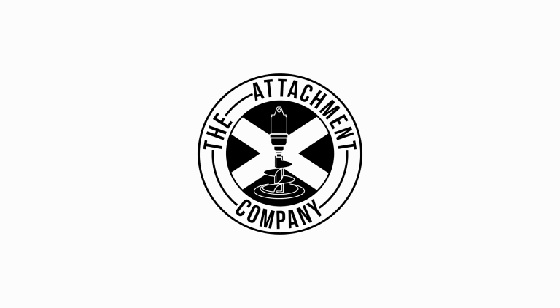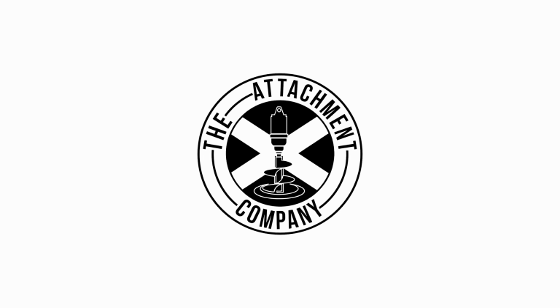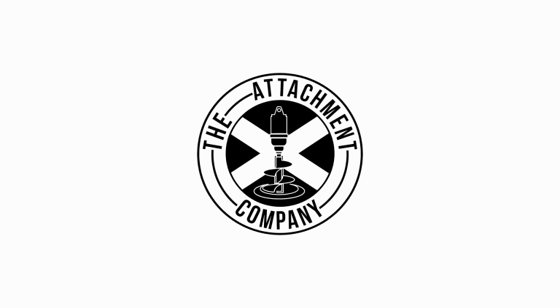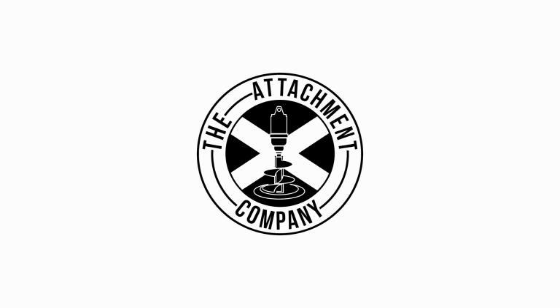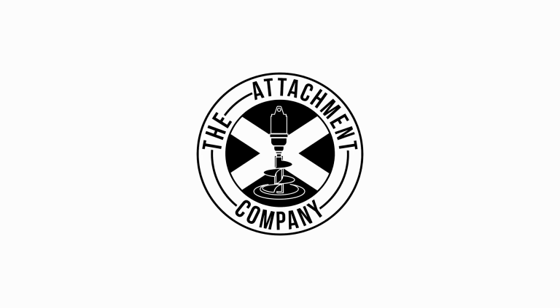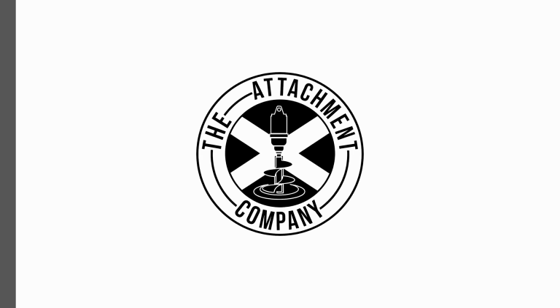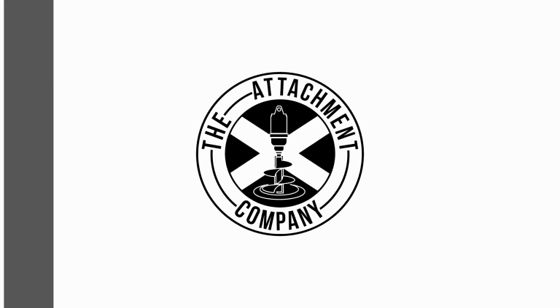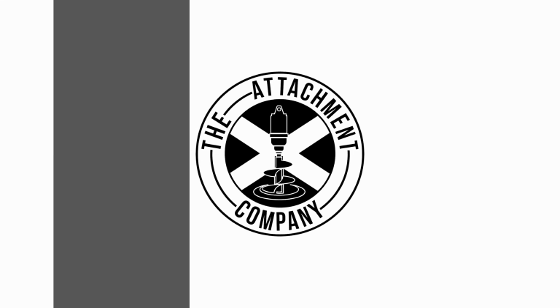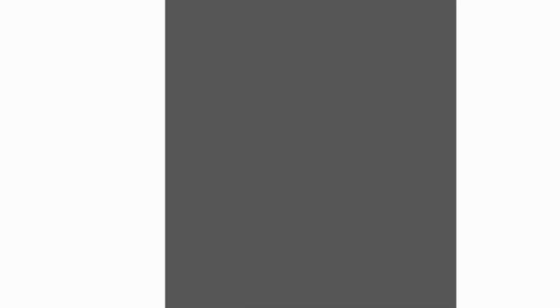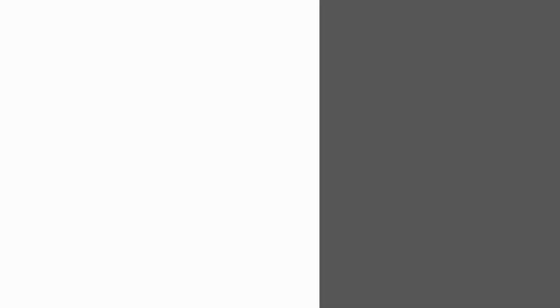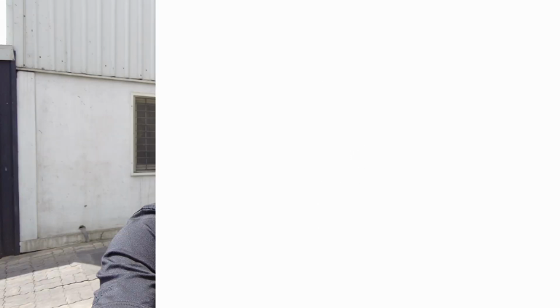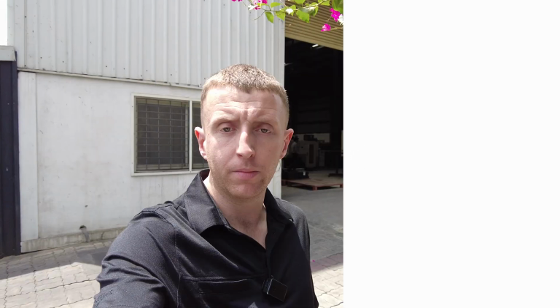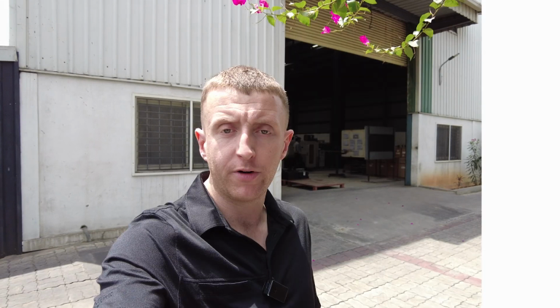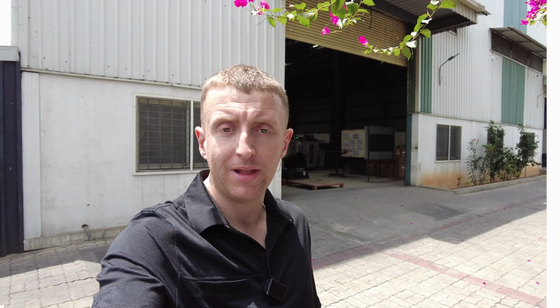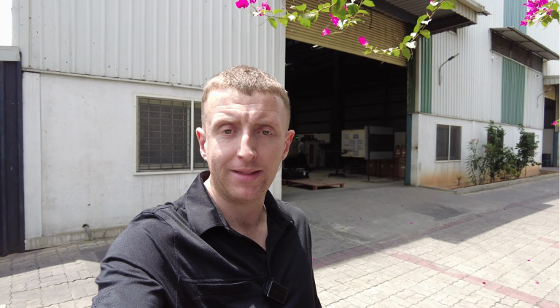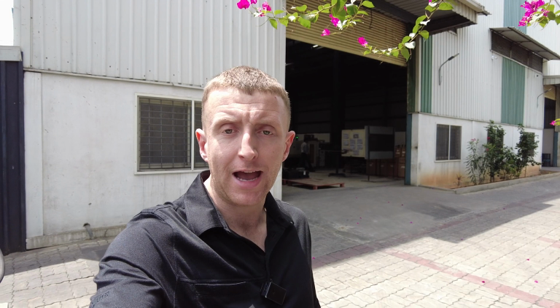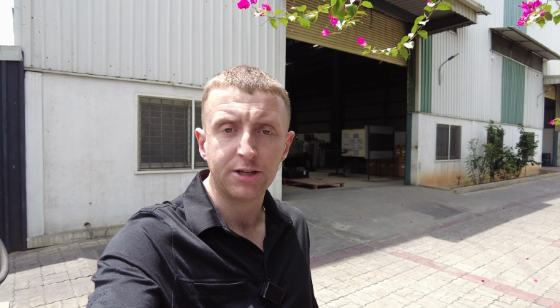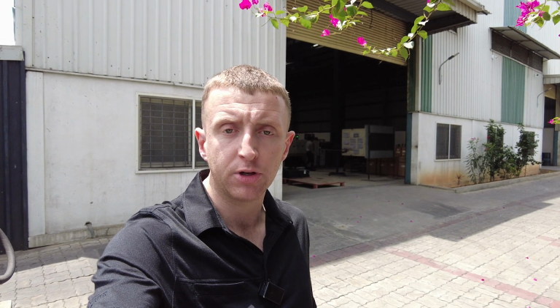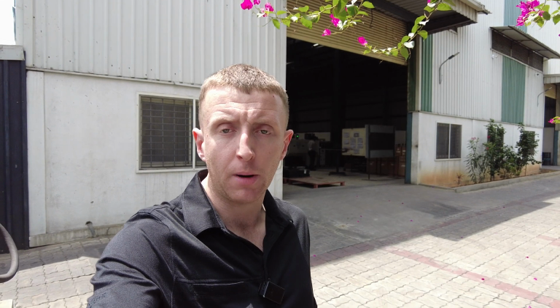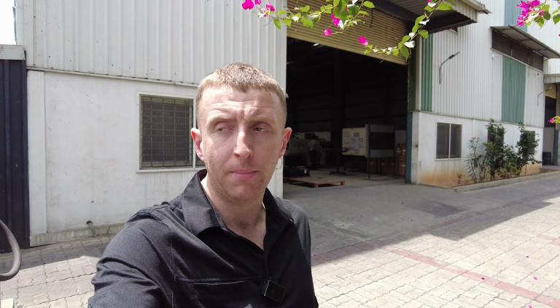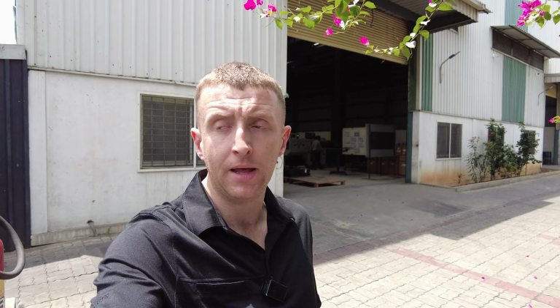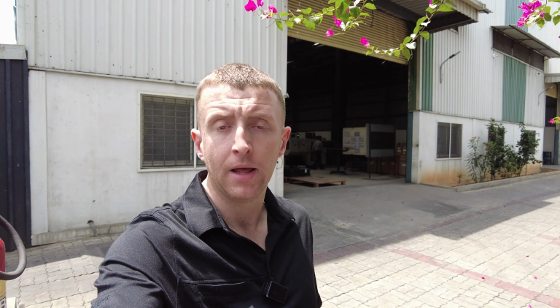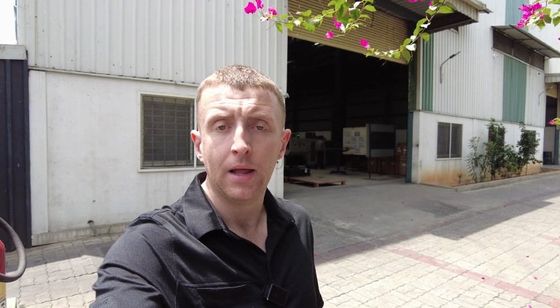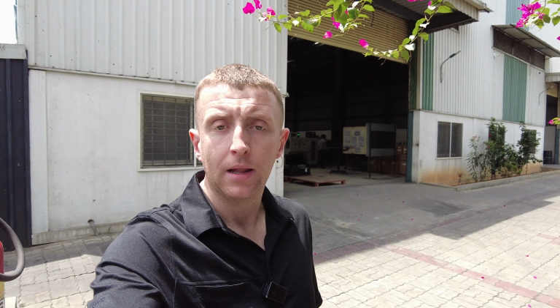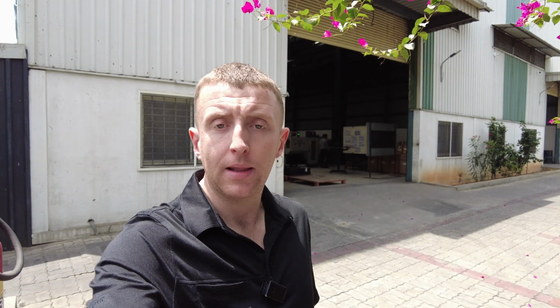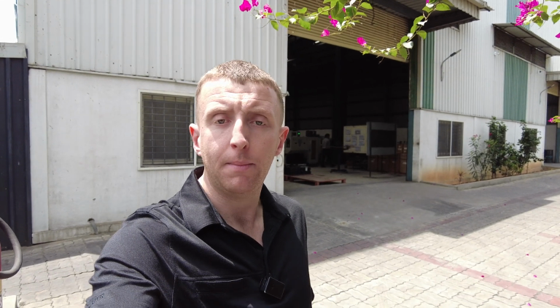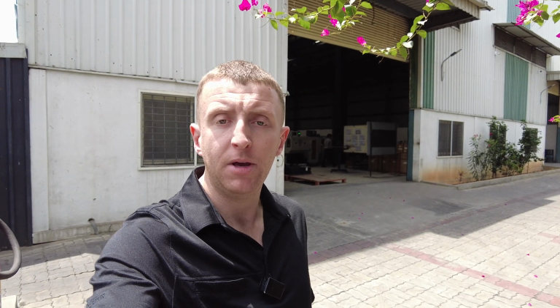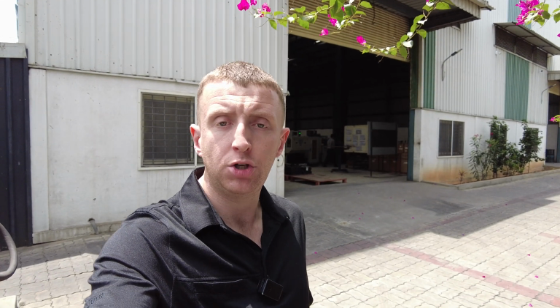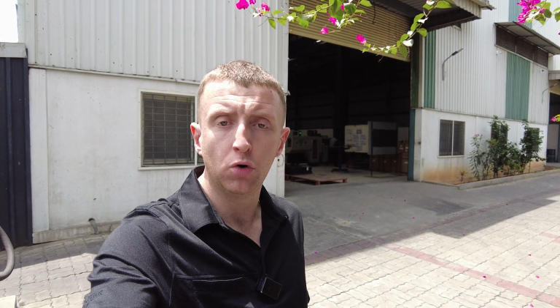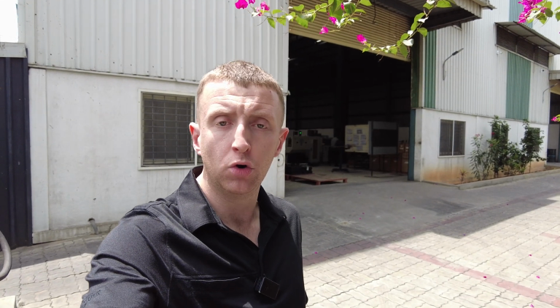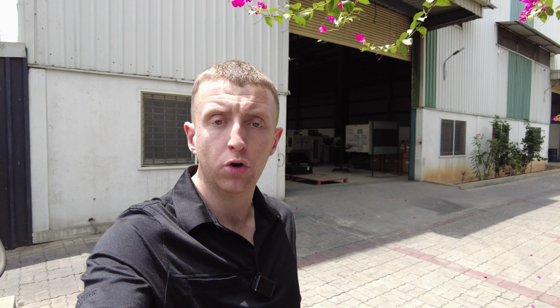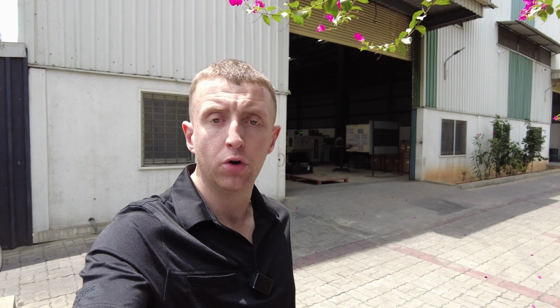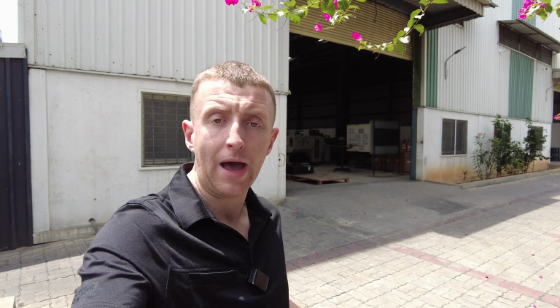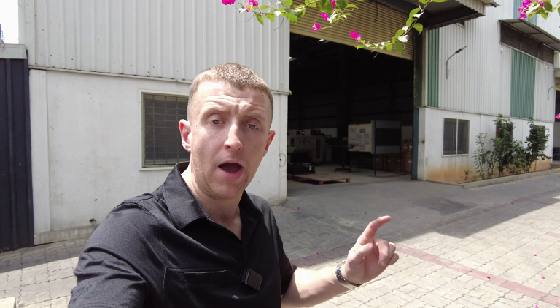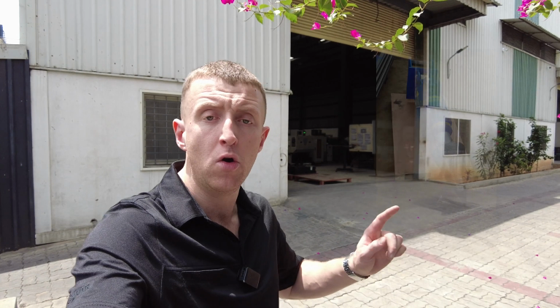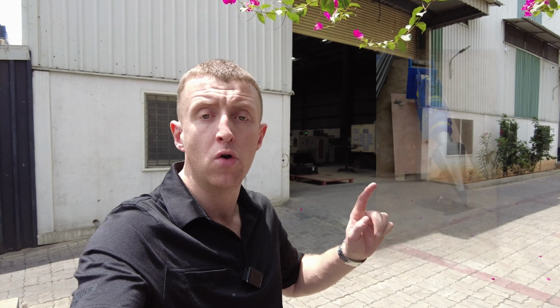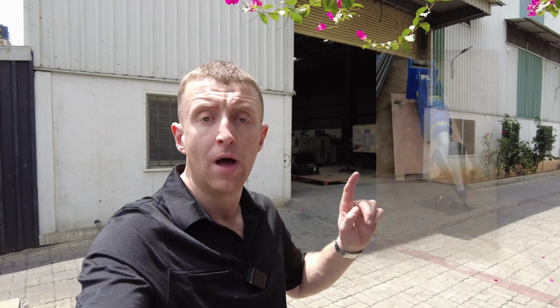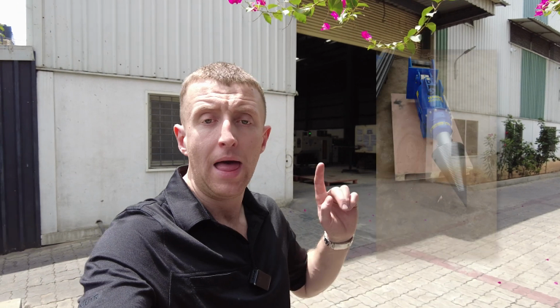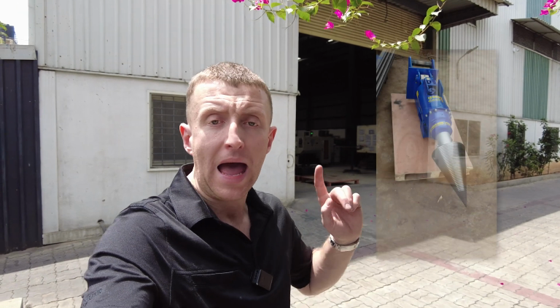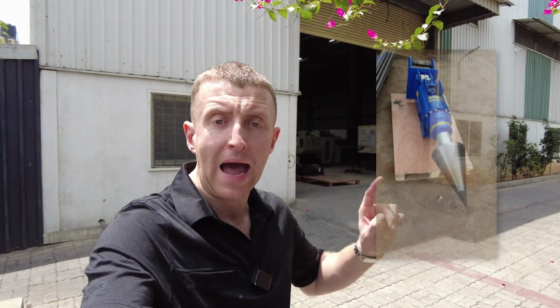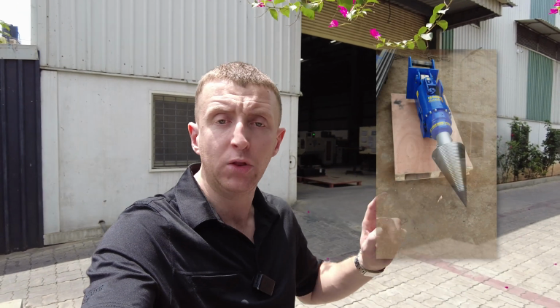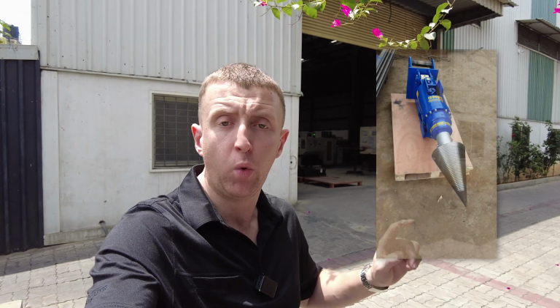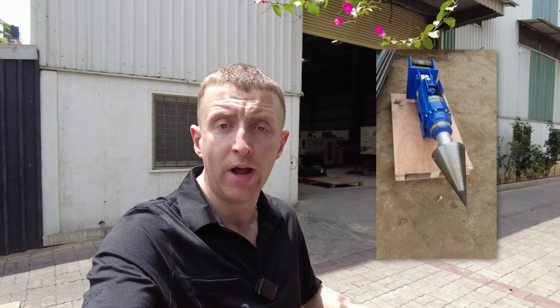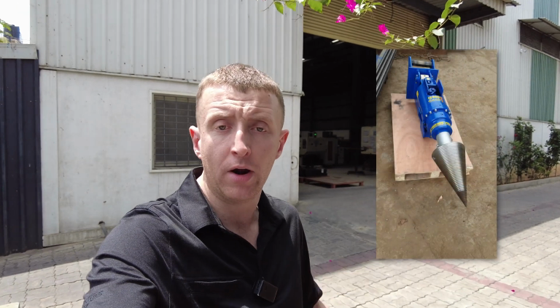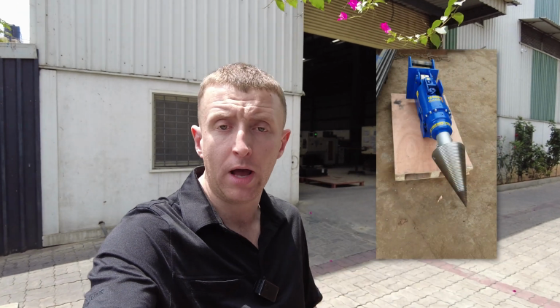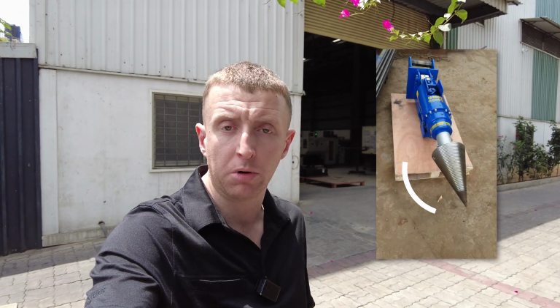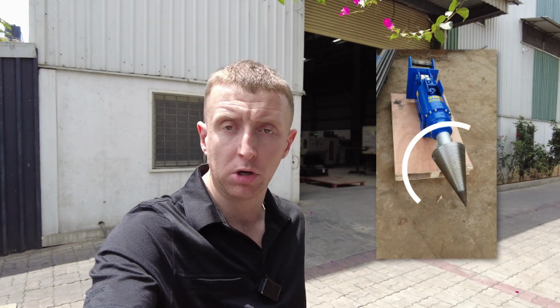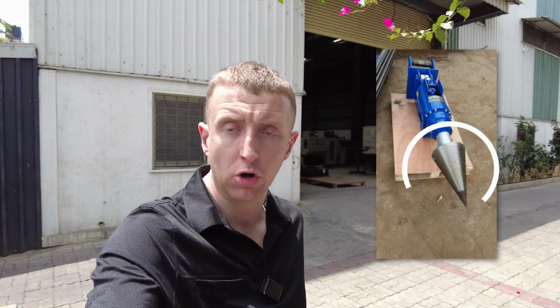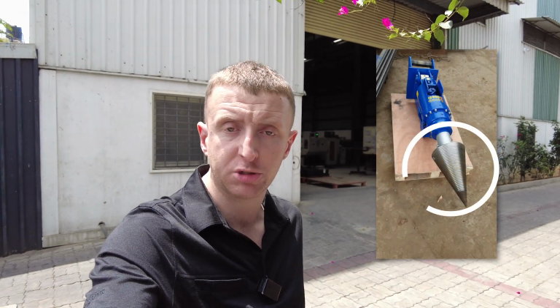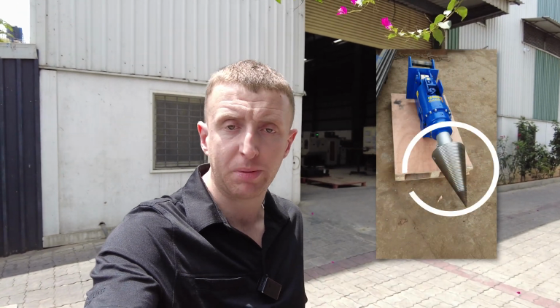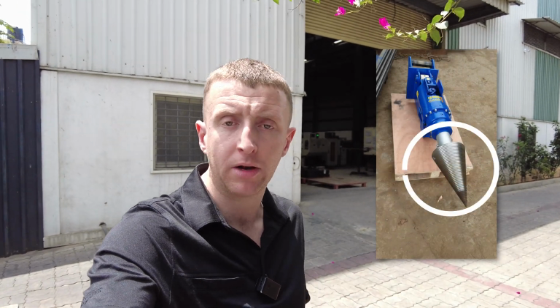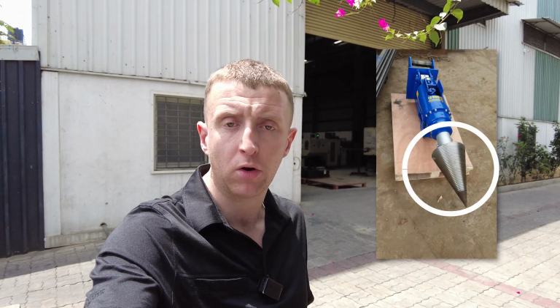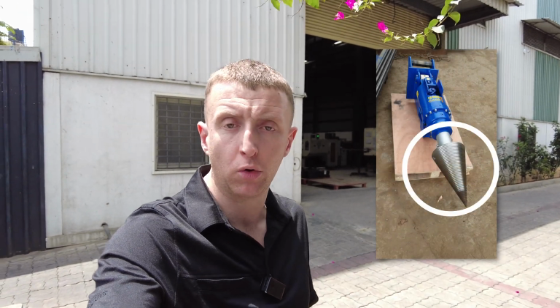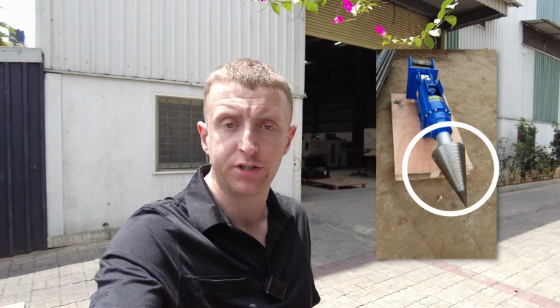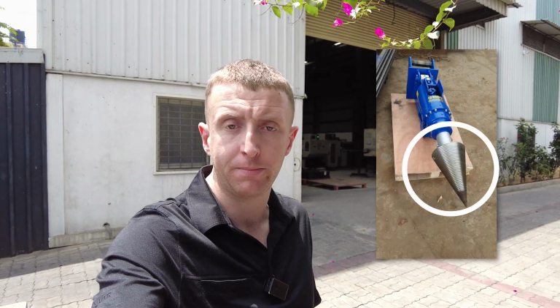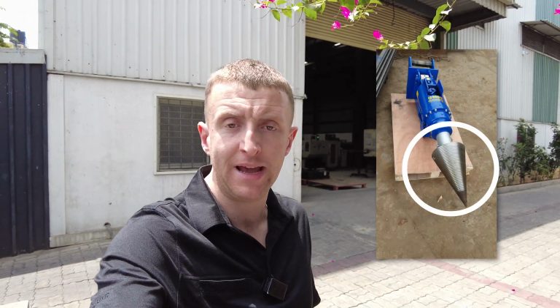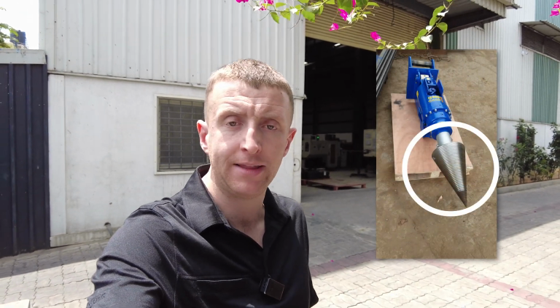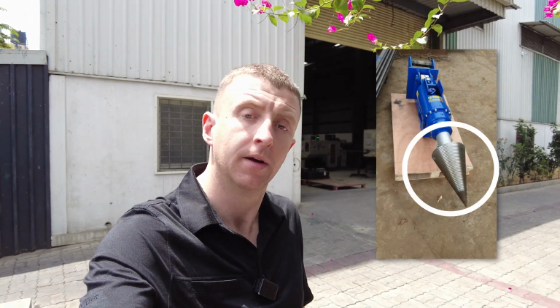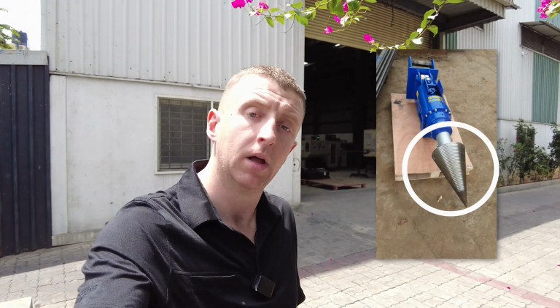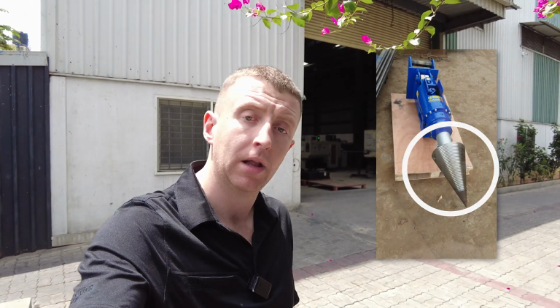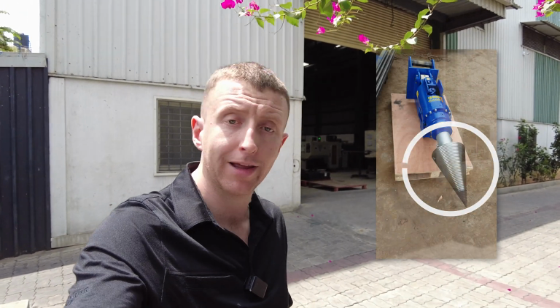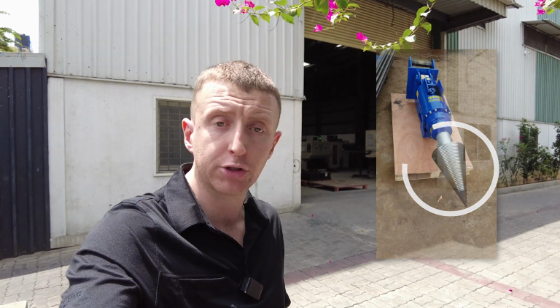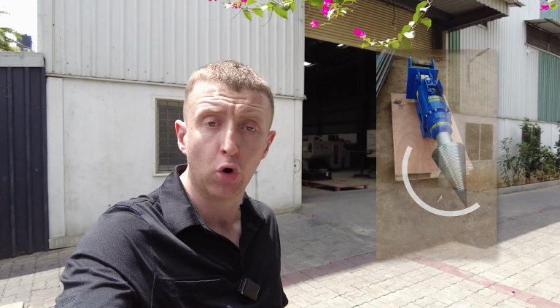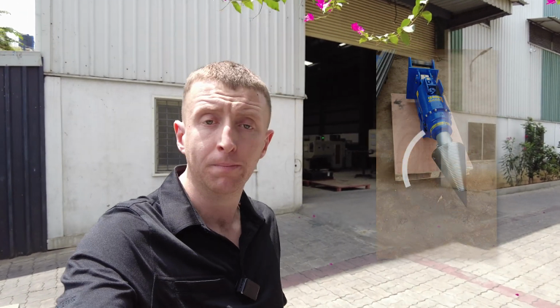Hi, I'm William from The Attachment Company. Let me show you how and where our log splitting cones are made. Let's go.